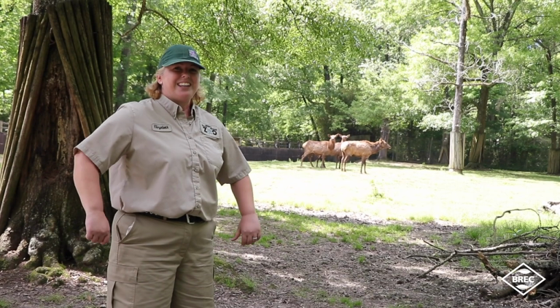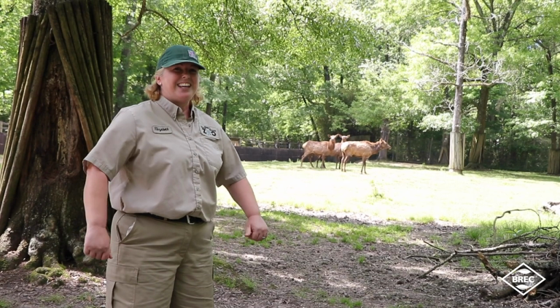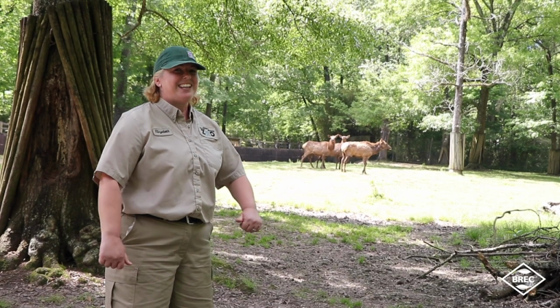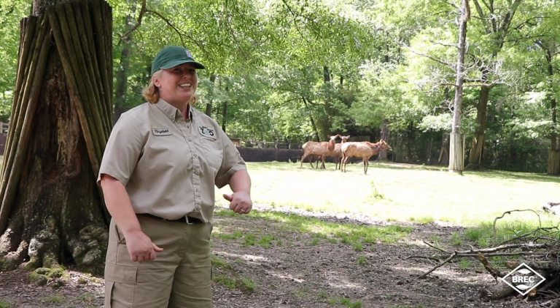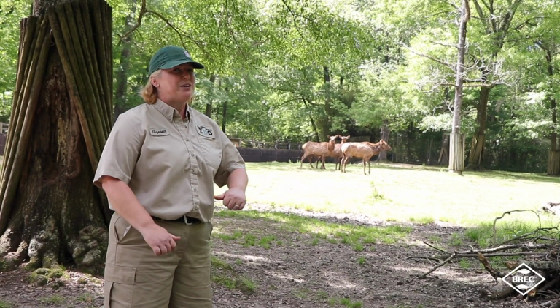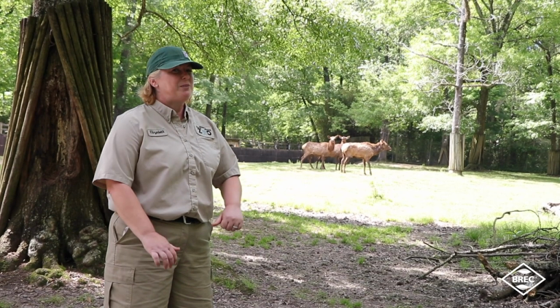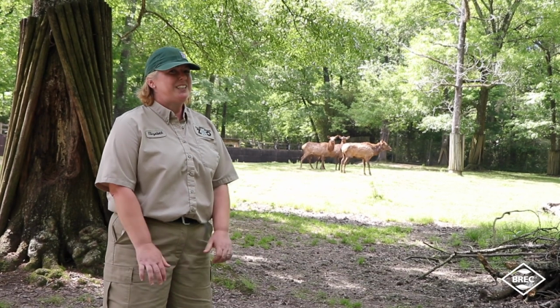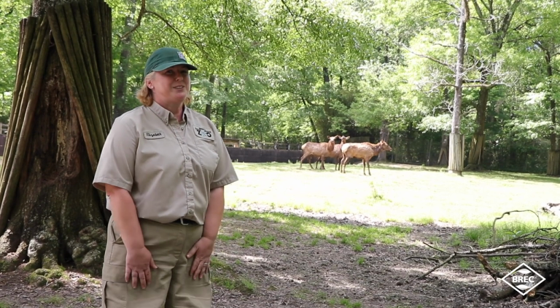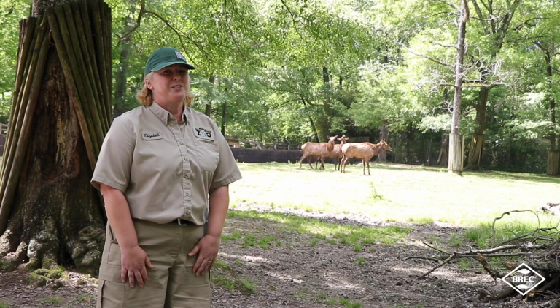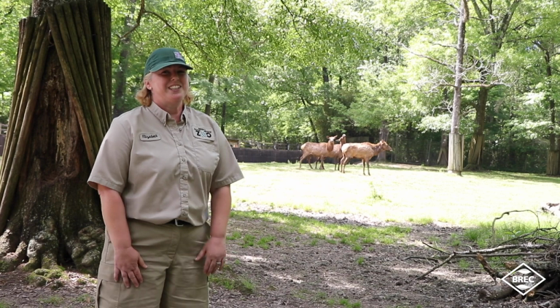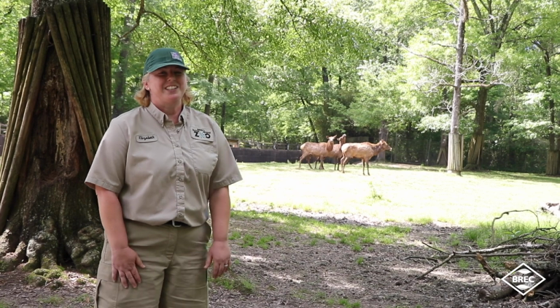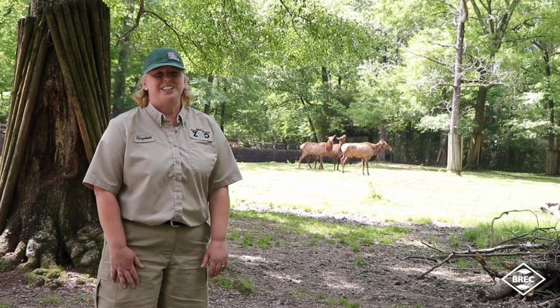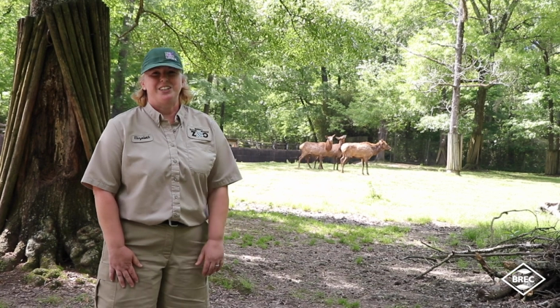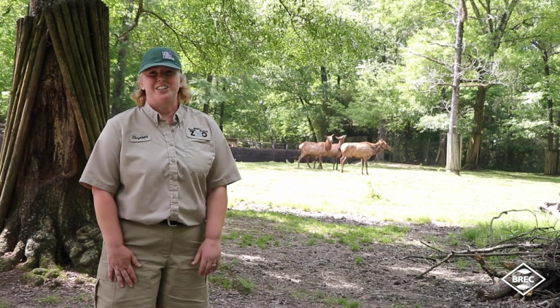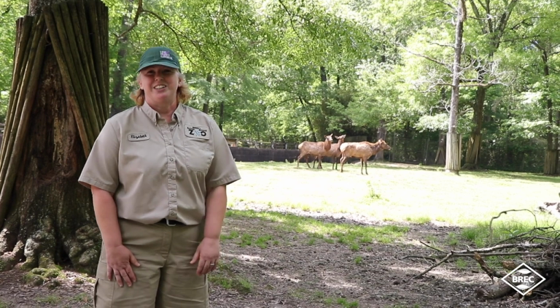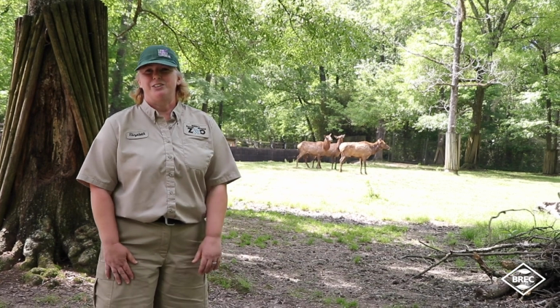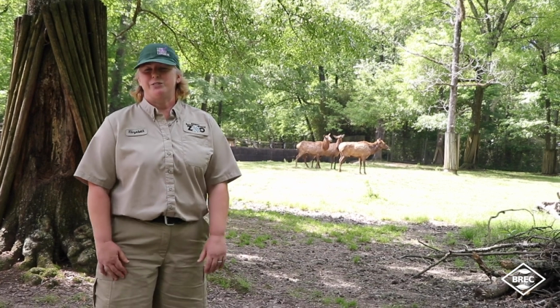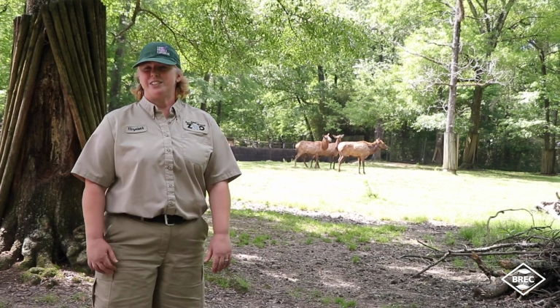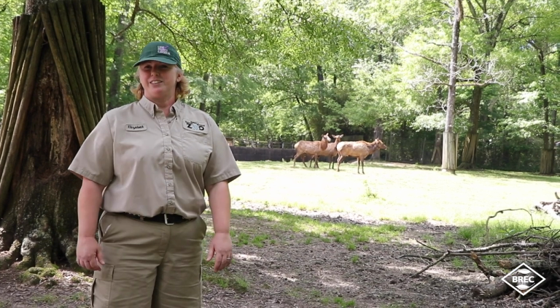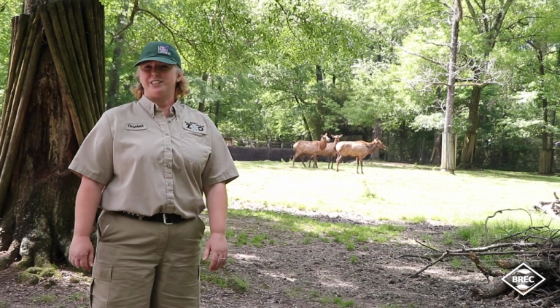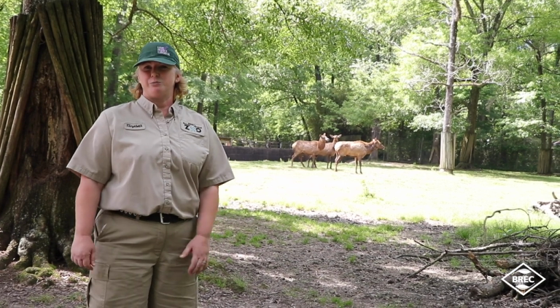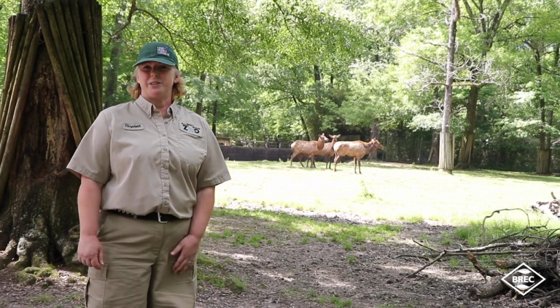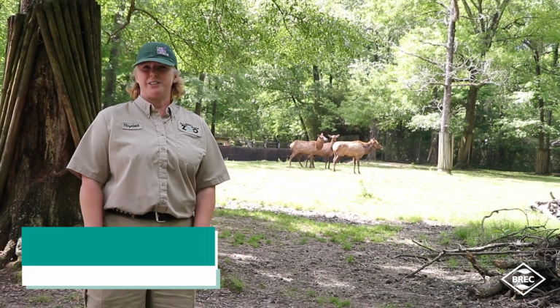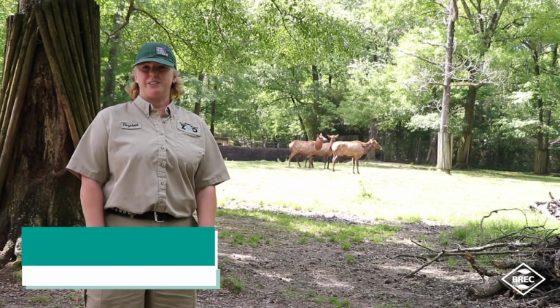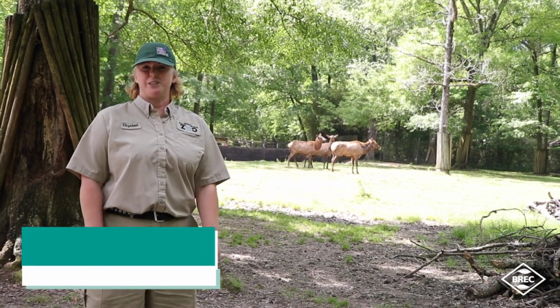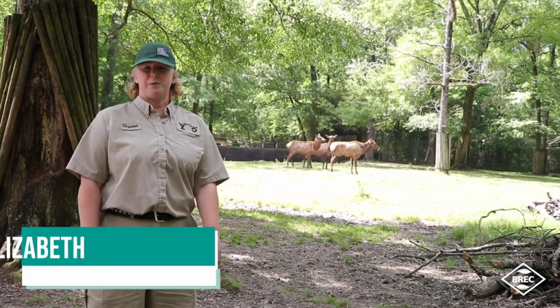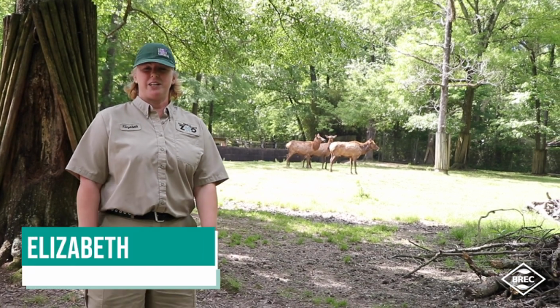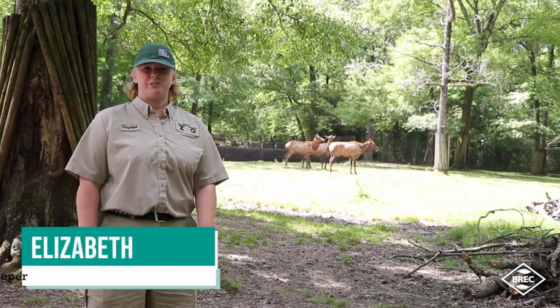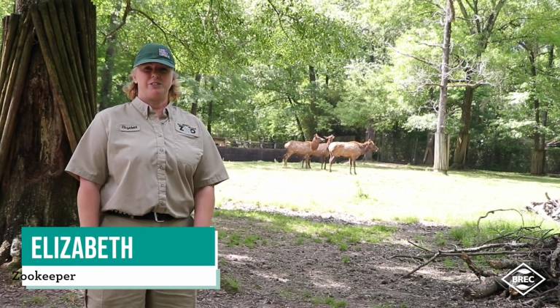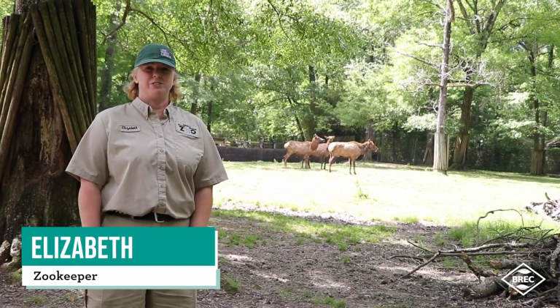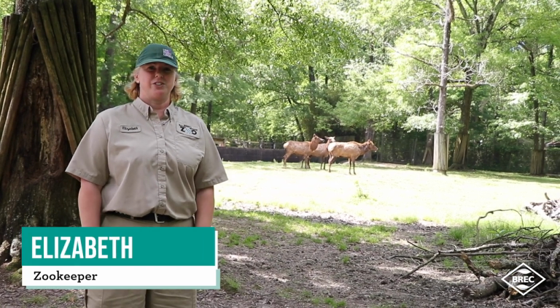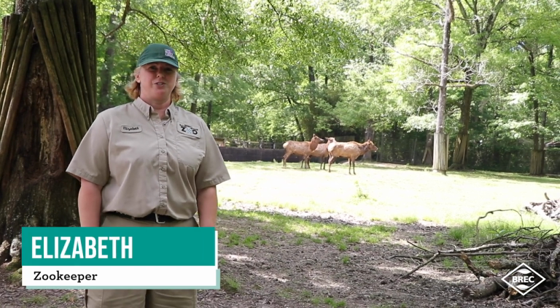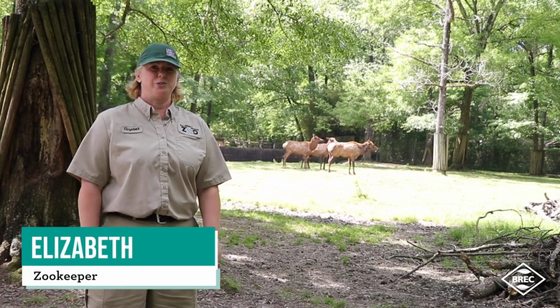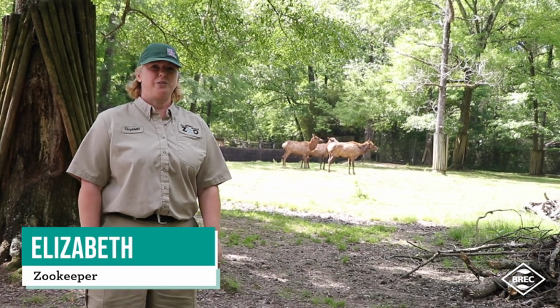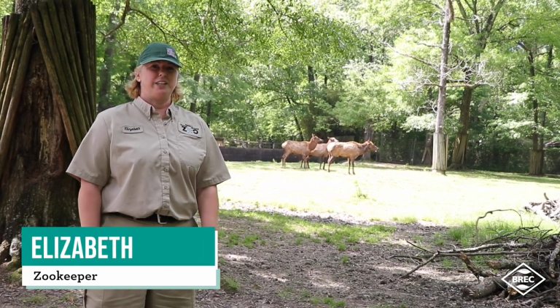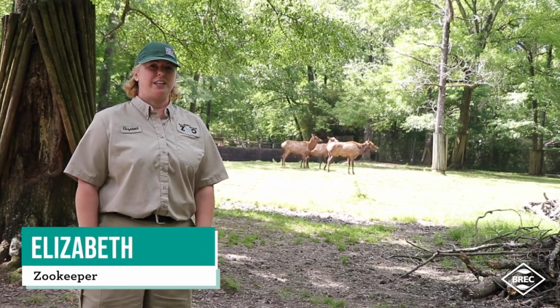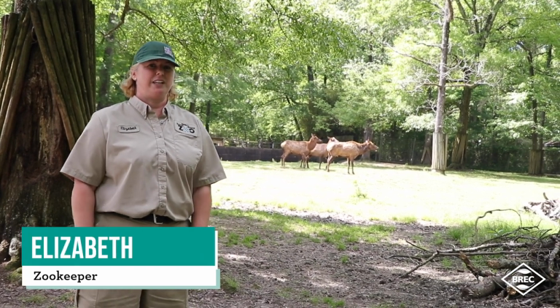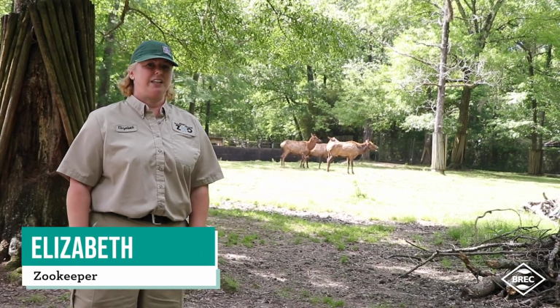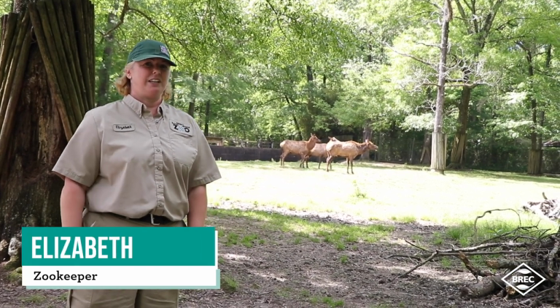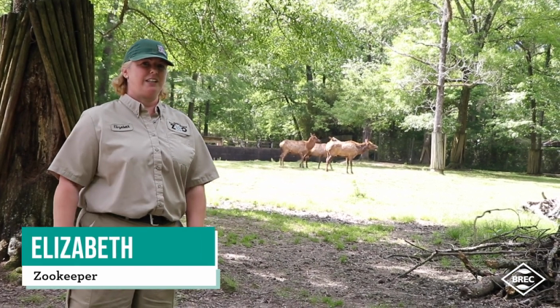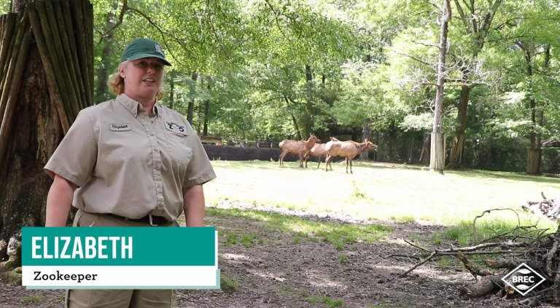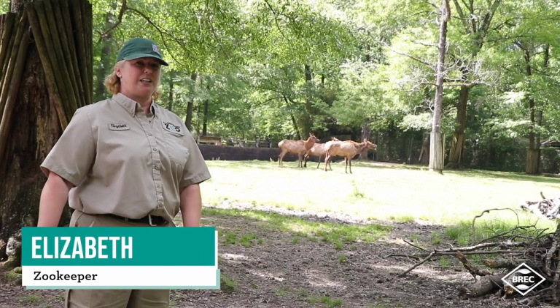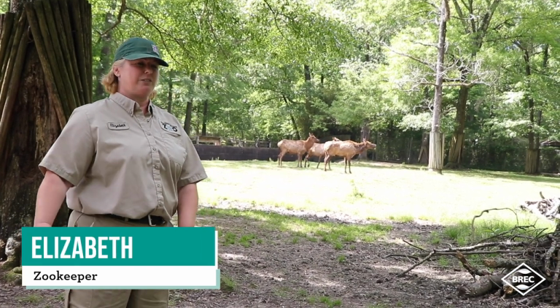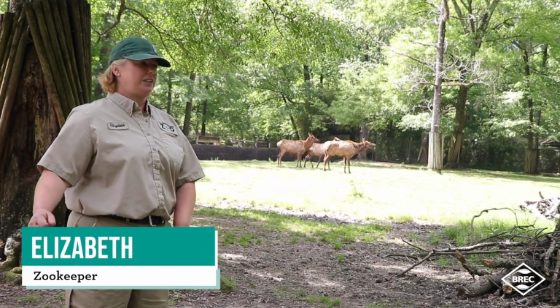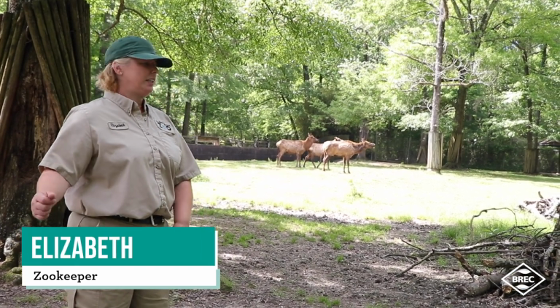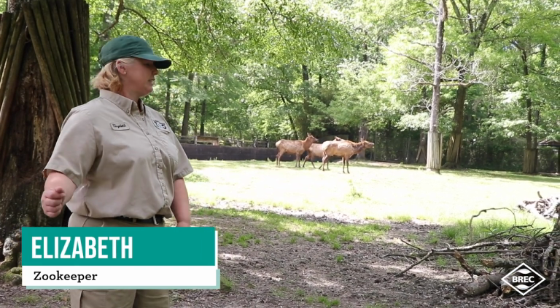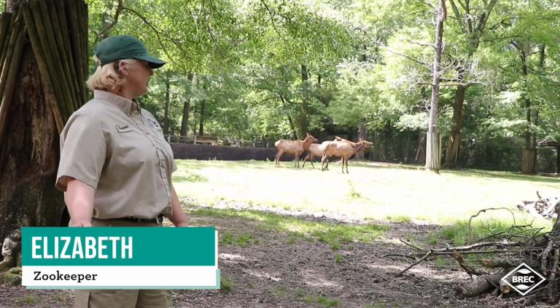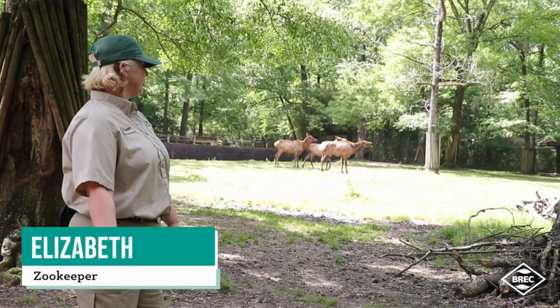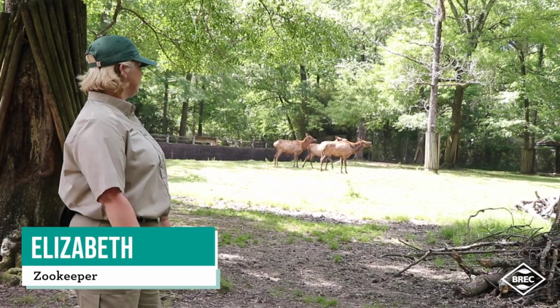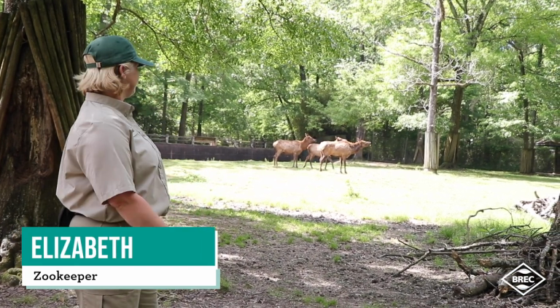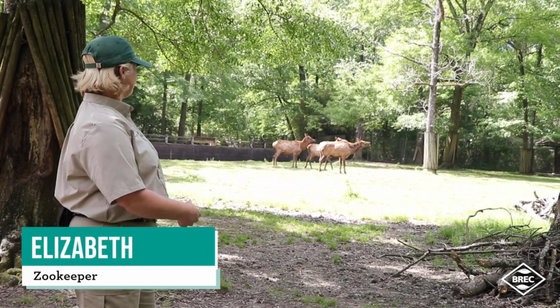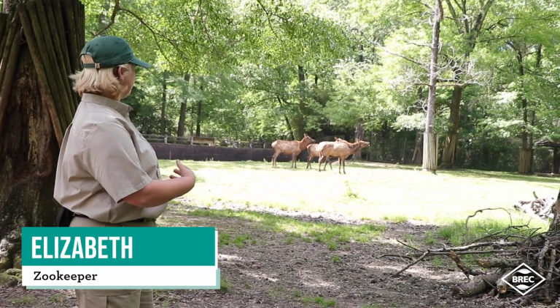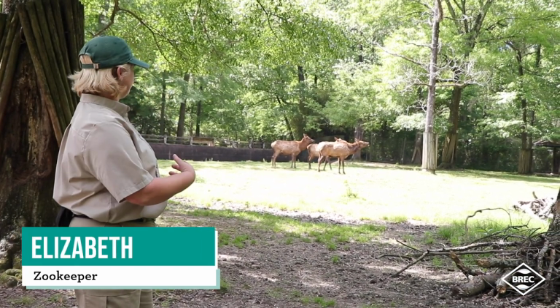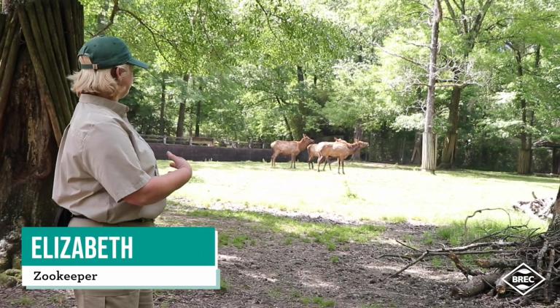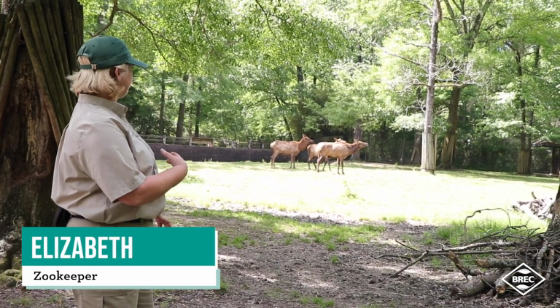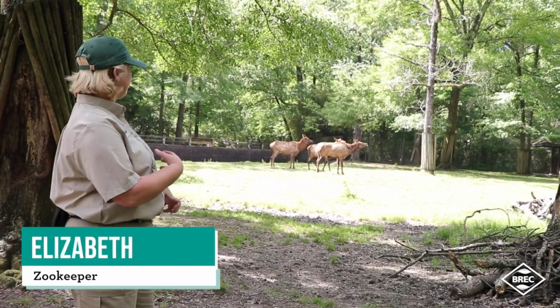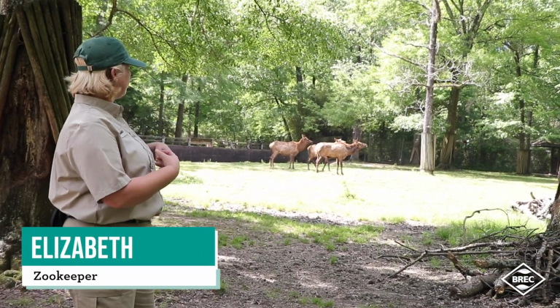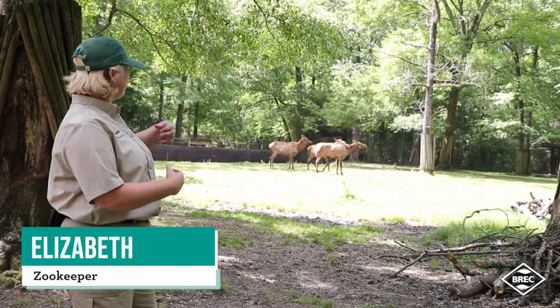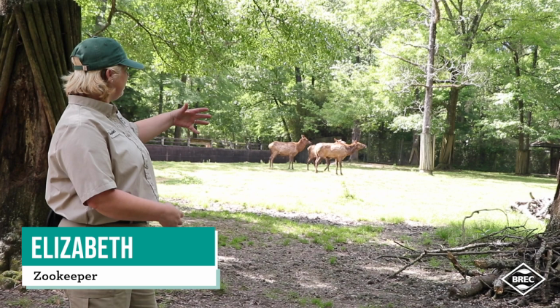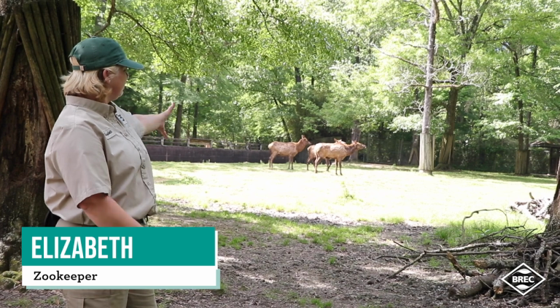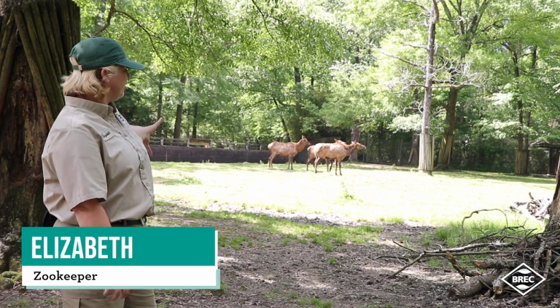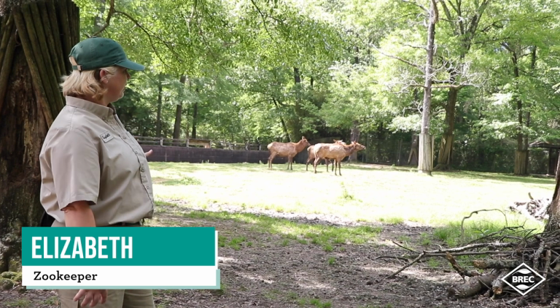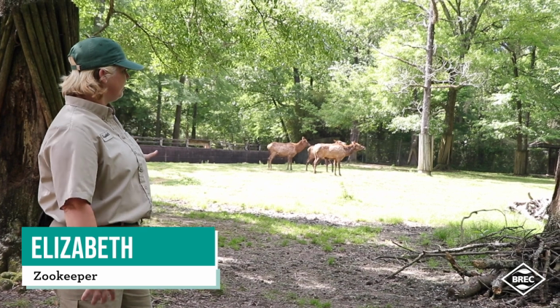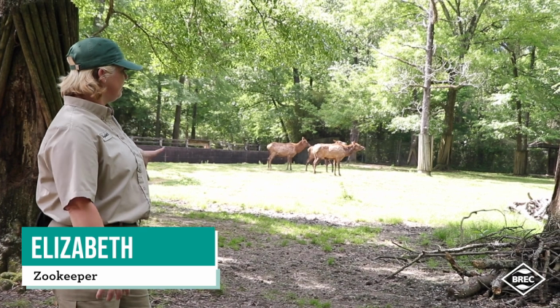Hey, I'm Elizabeth, a hoofstock keeper here at the Baton Rouge Zoo, and I would like to introduce to you our elk herd.